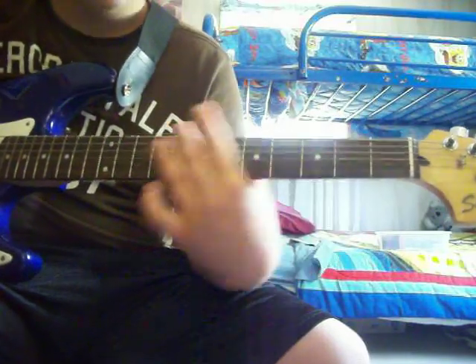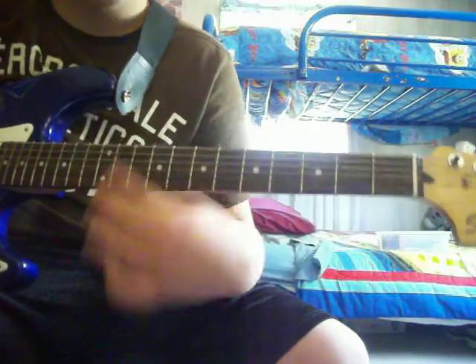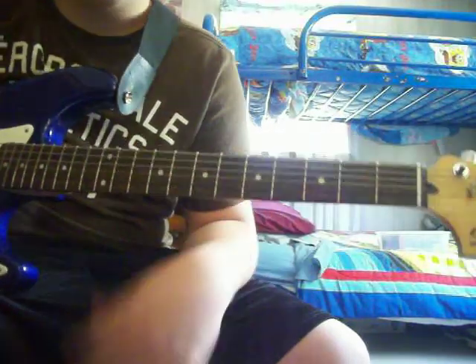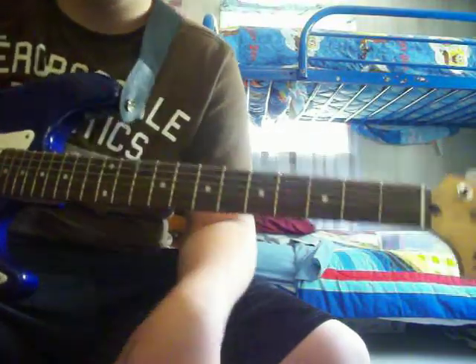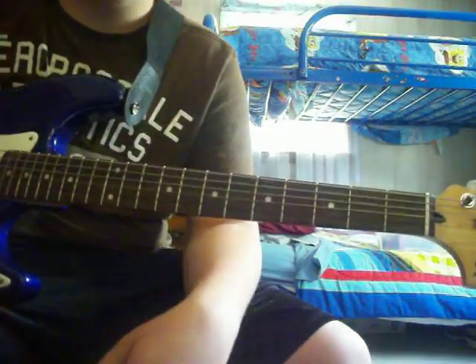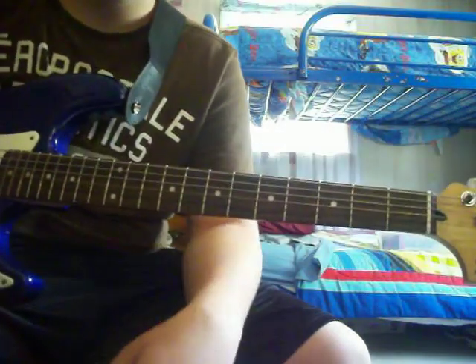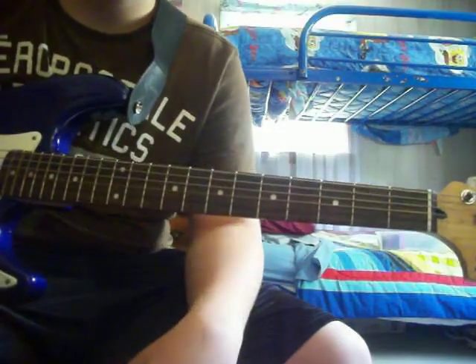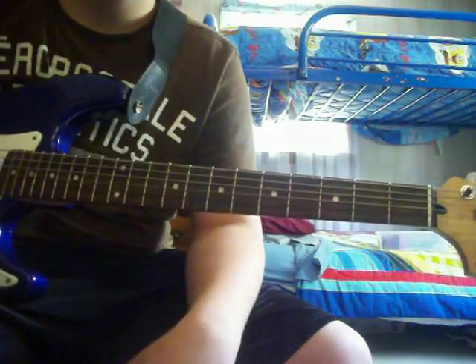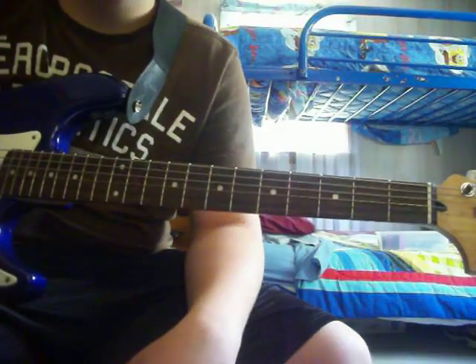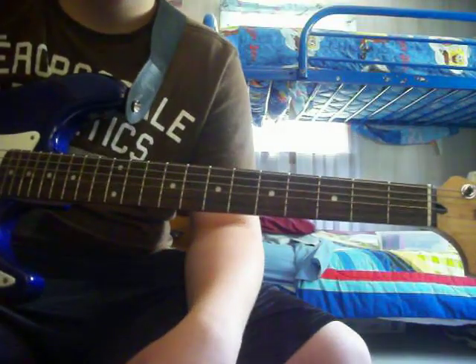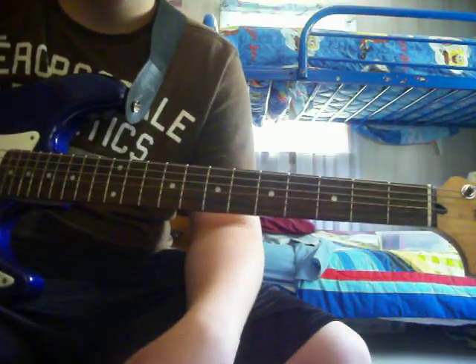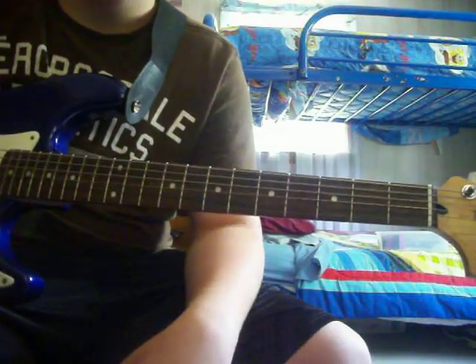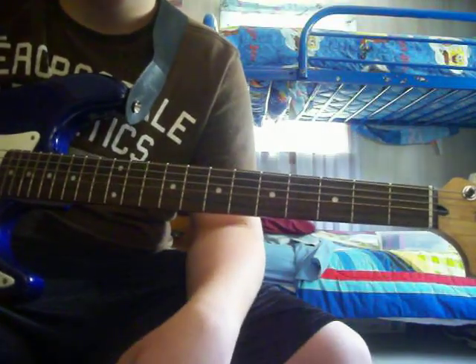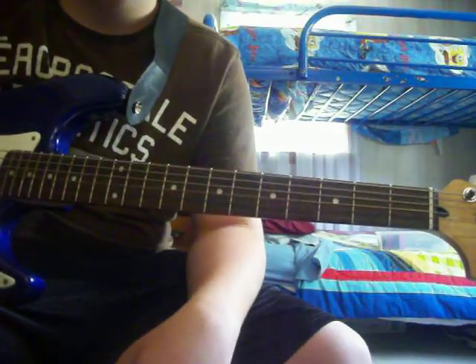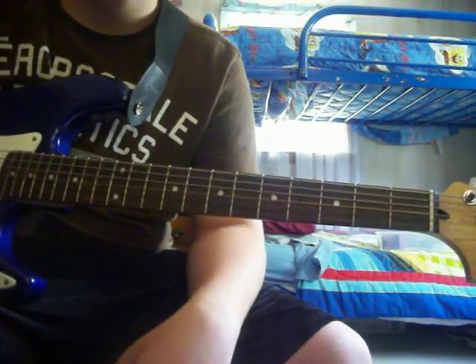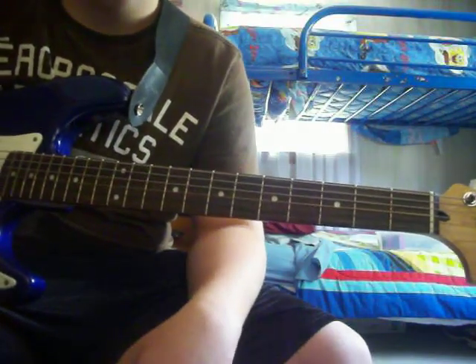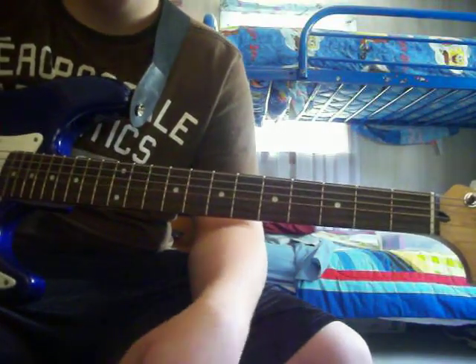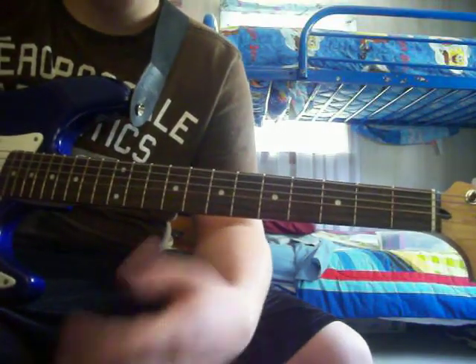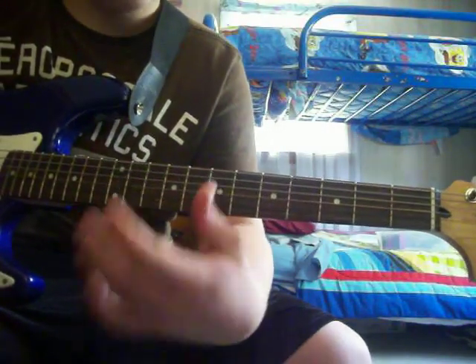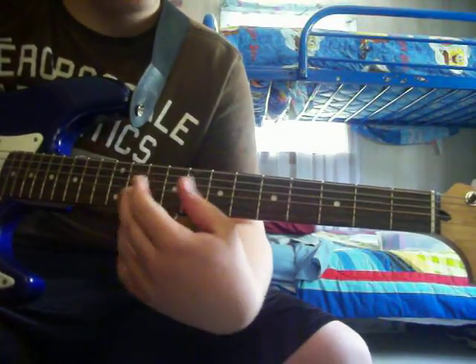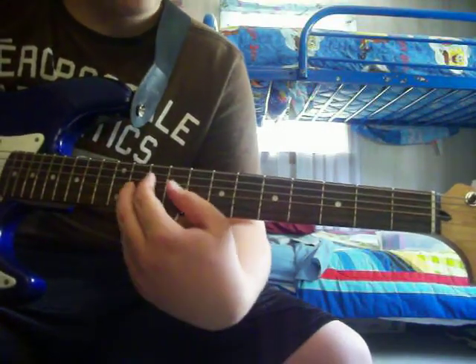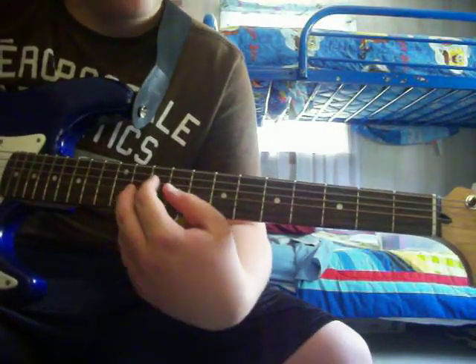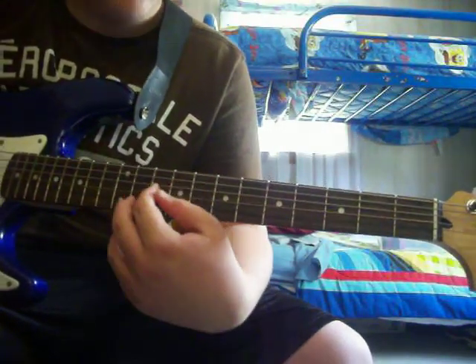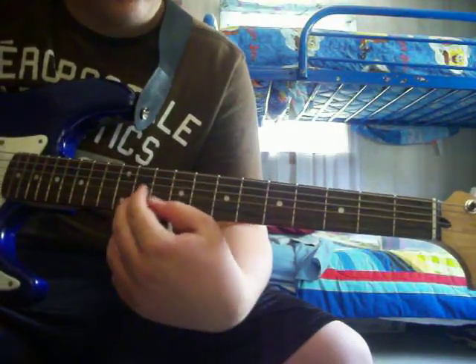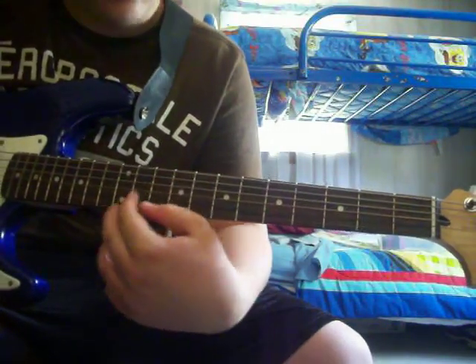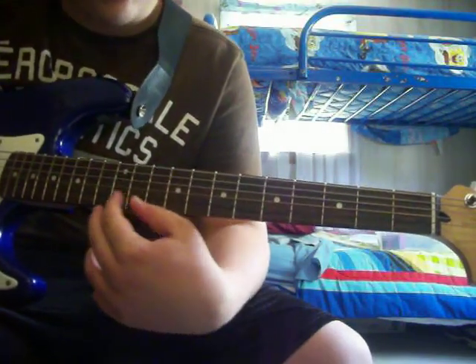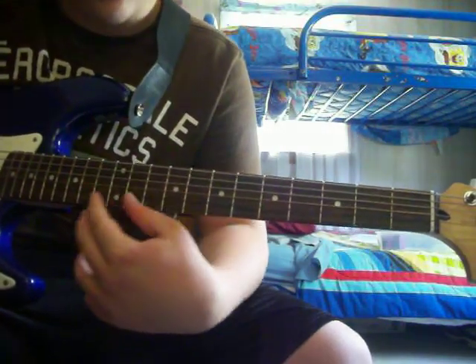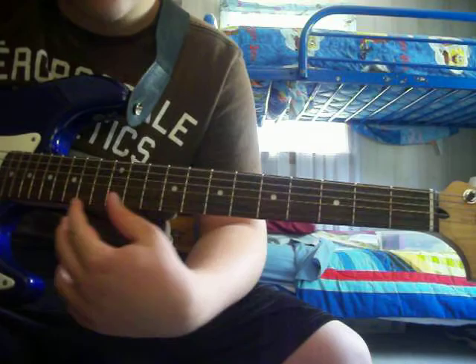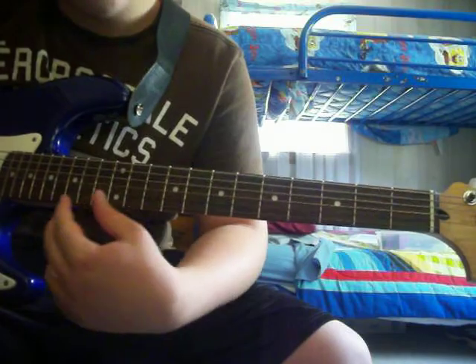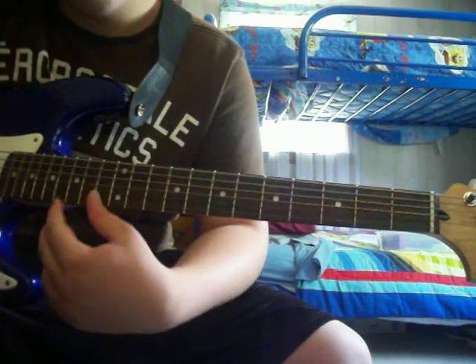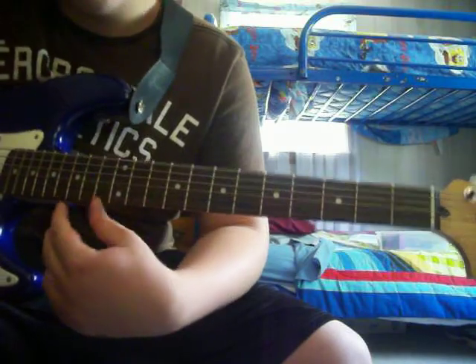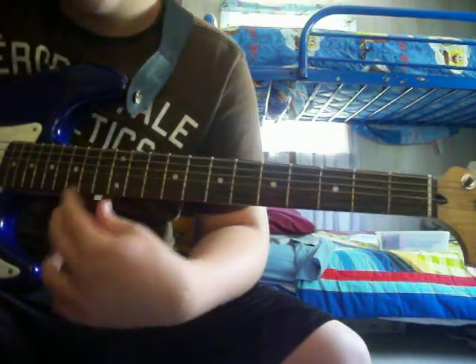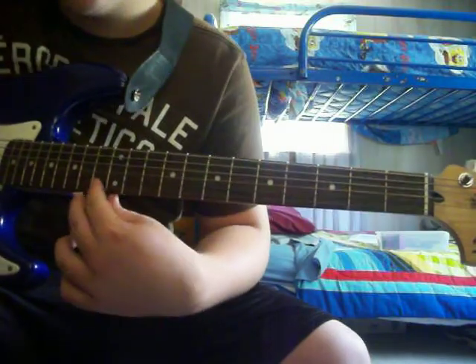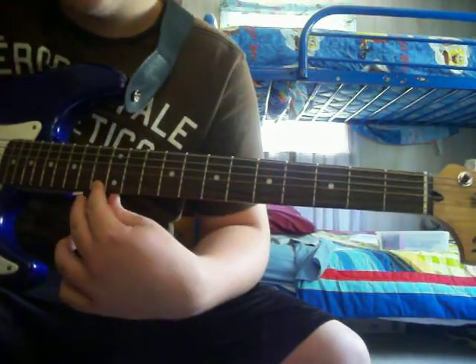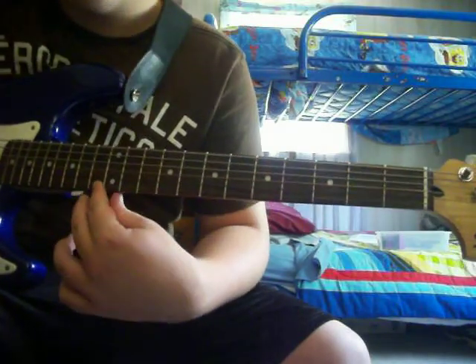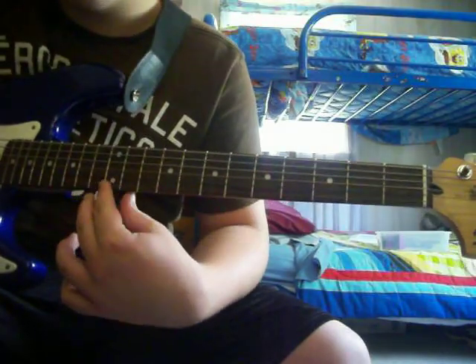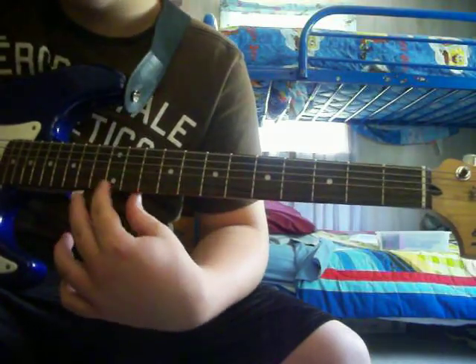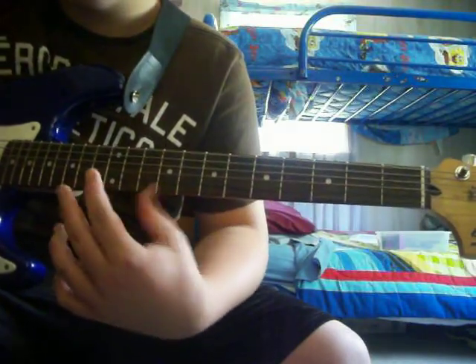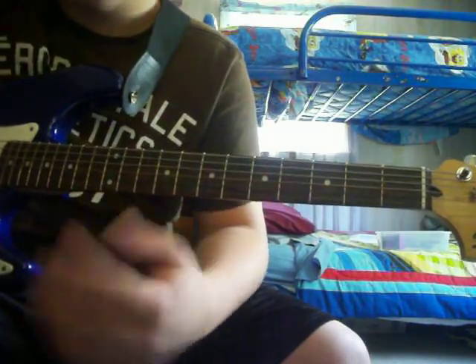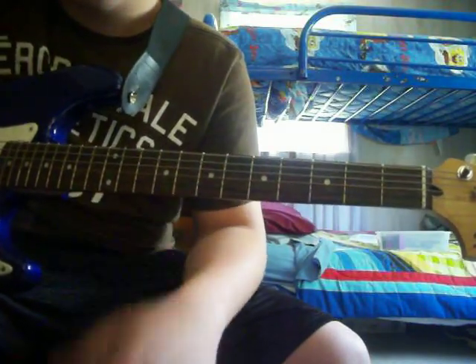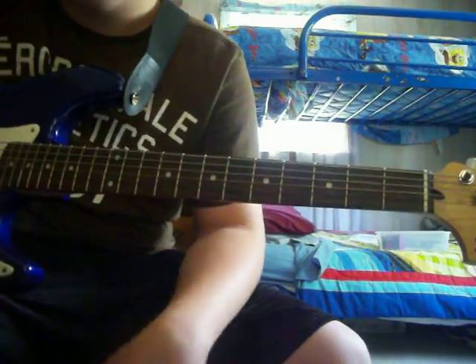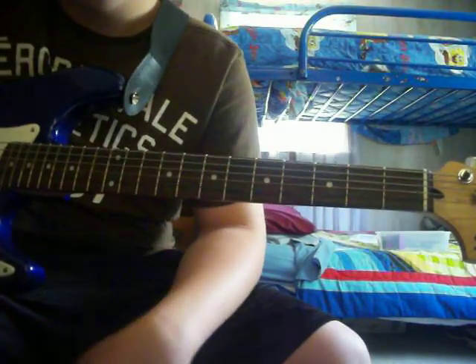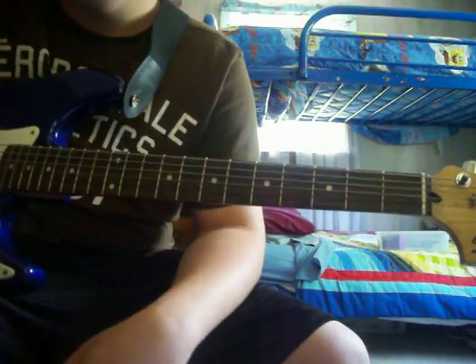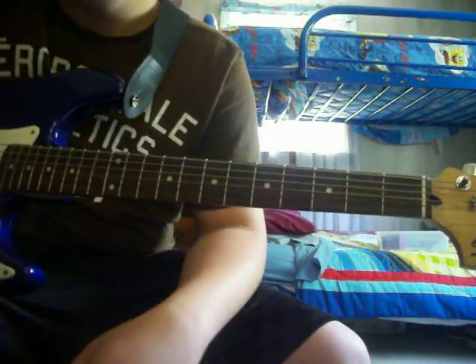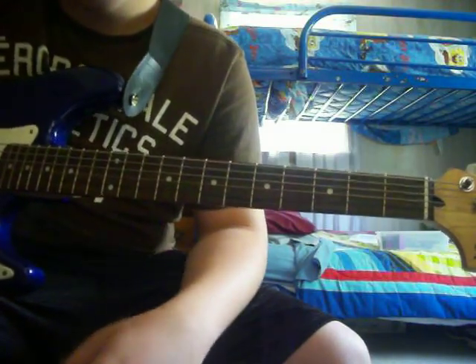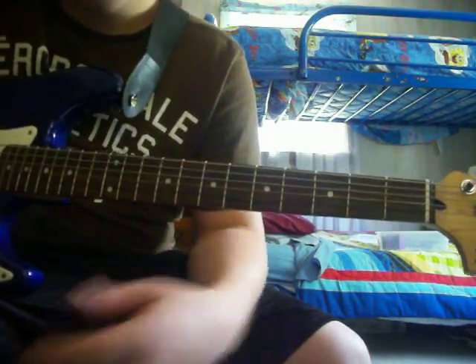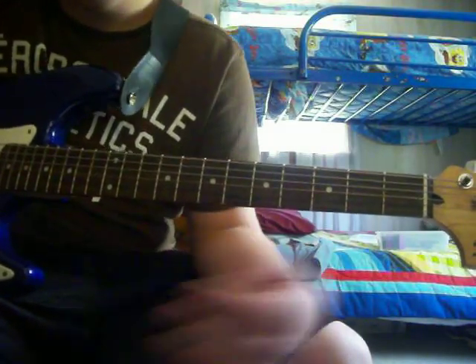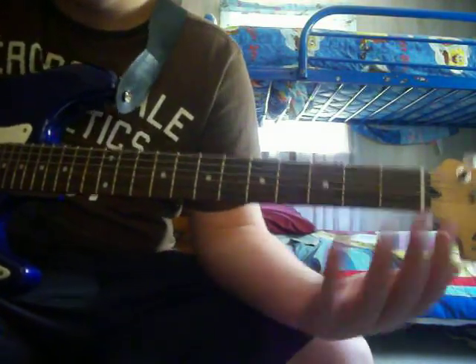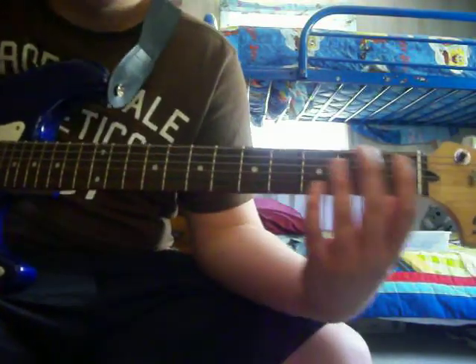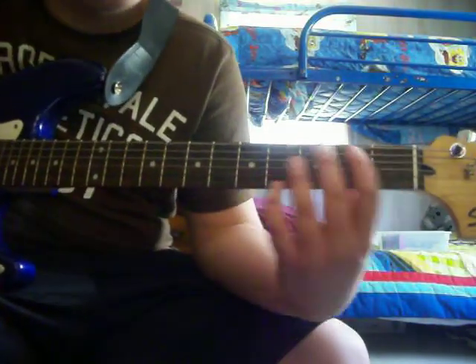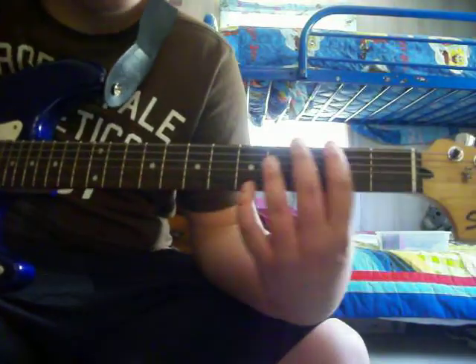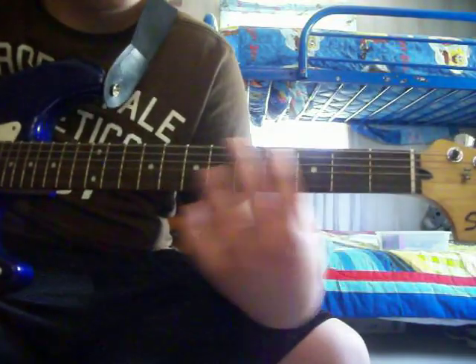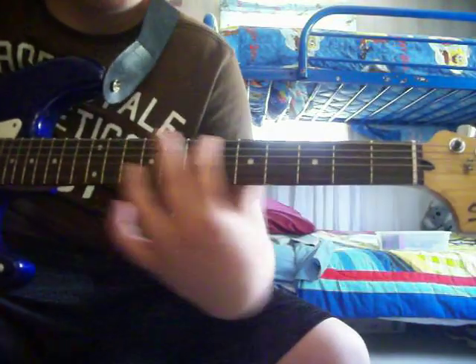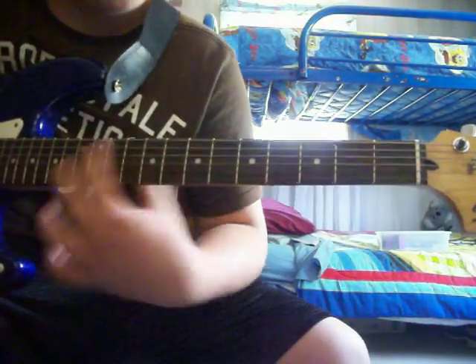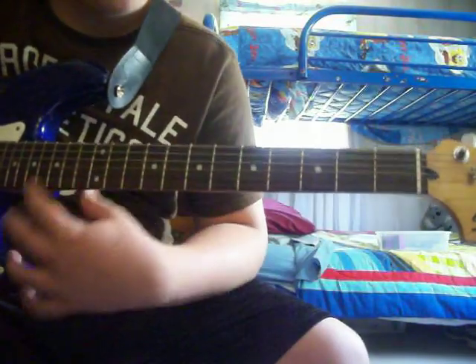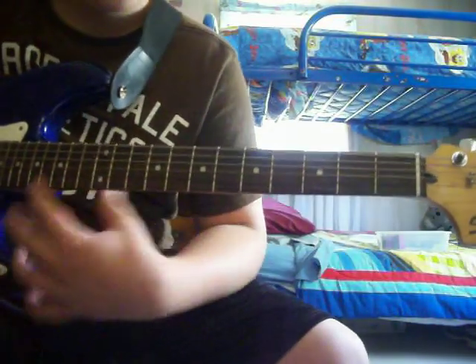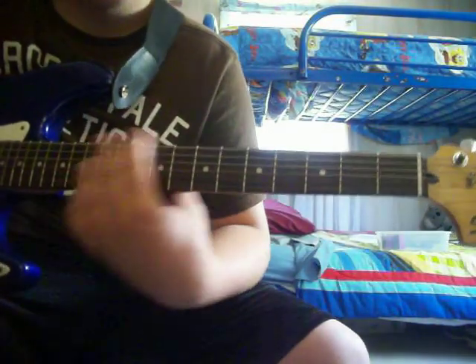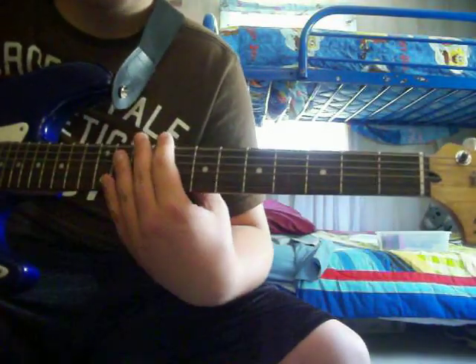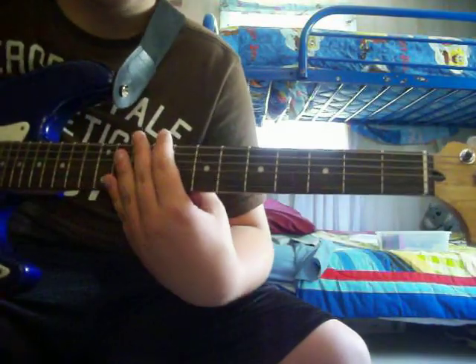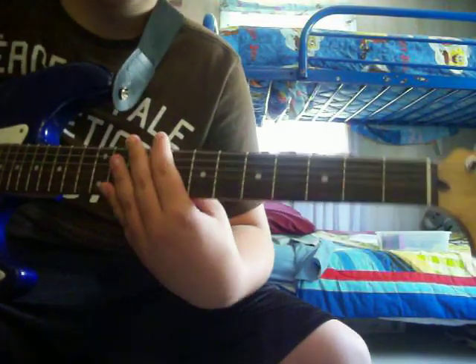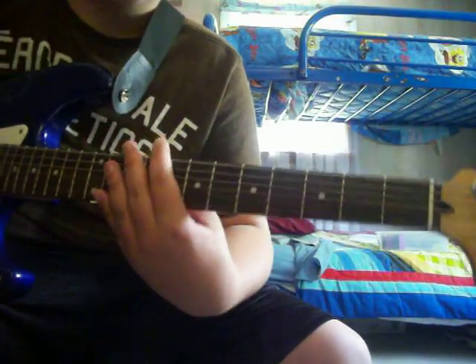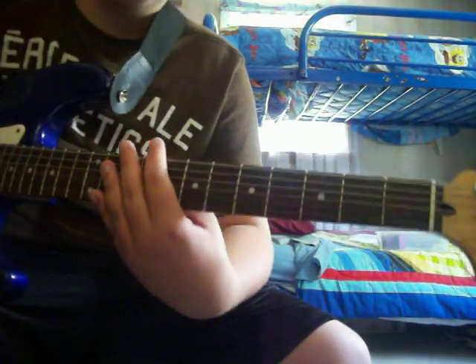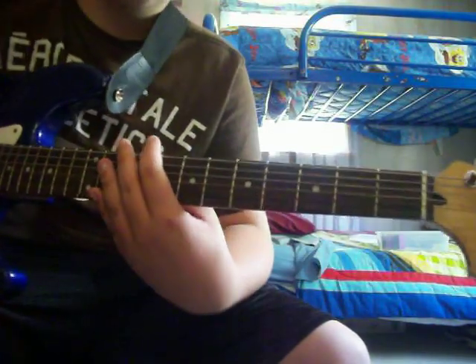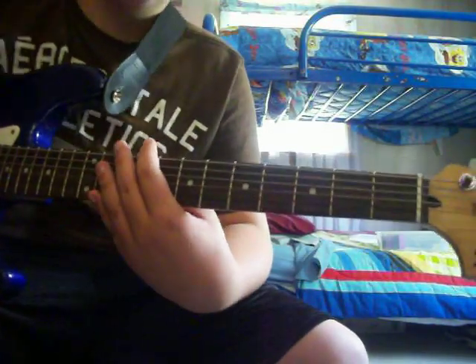Alright, and then it goes into the solo, the intro solo thing. Alright, so I'll see you guys later. Have fun playing One.